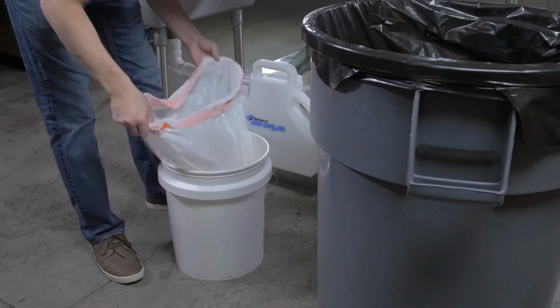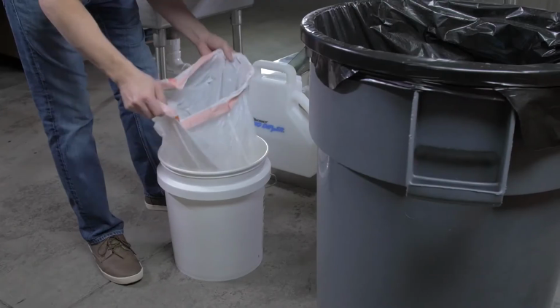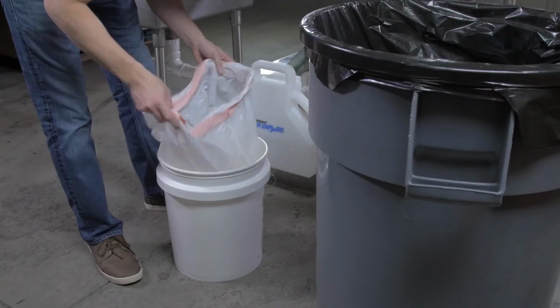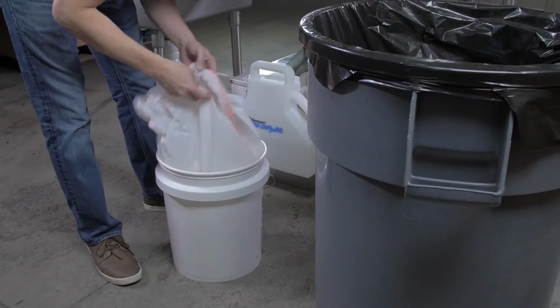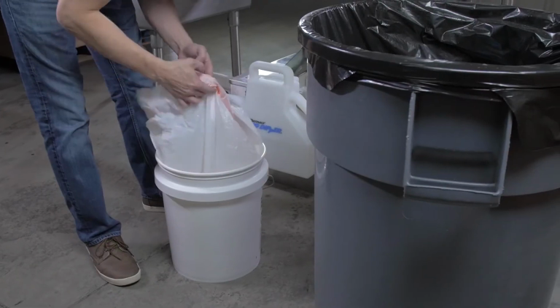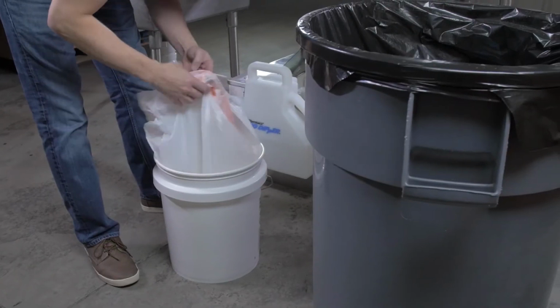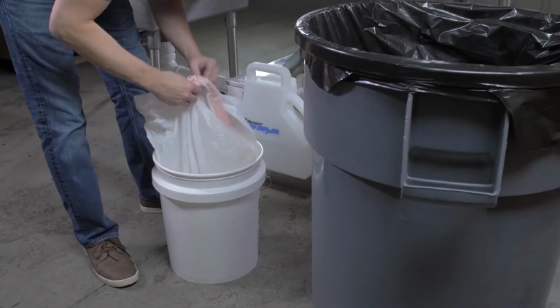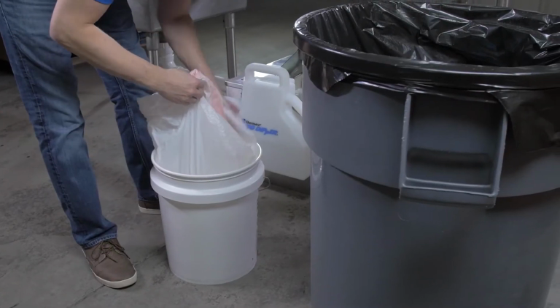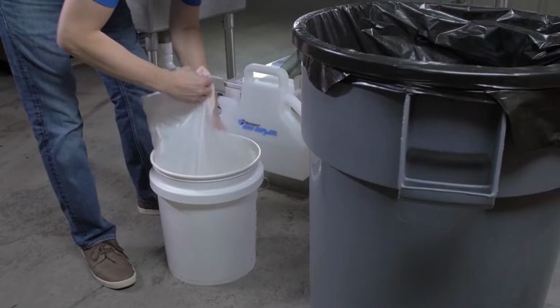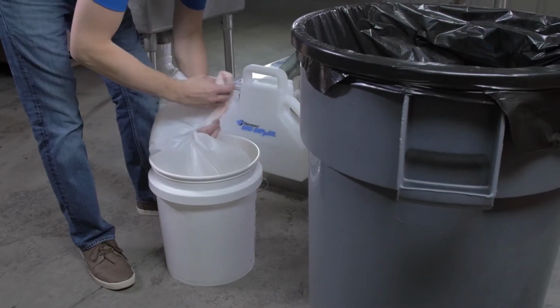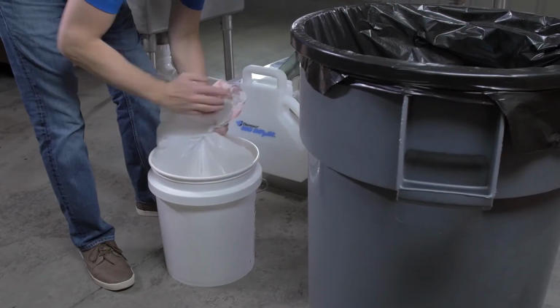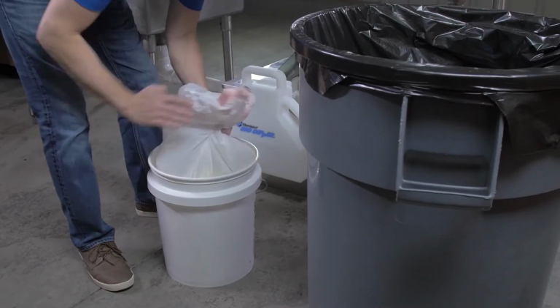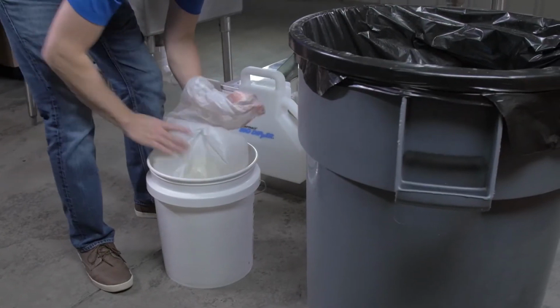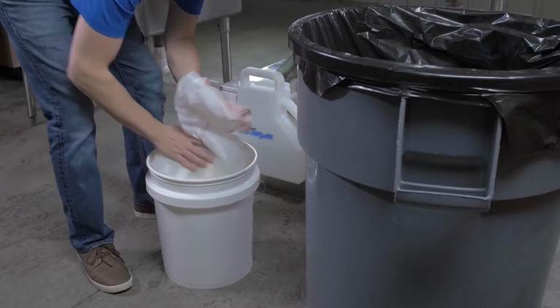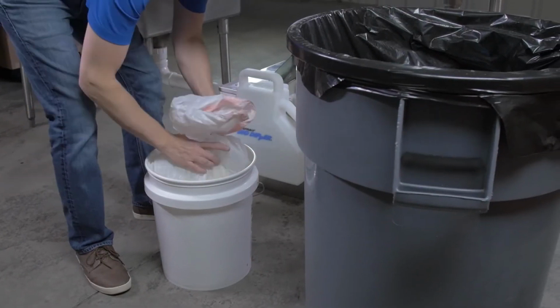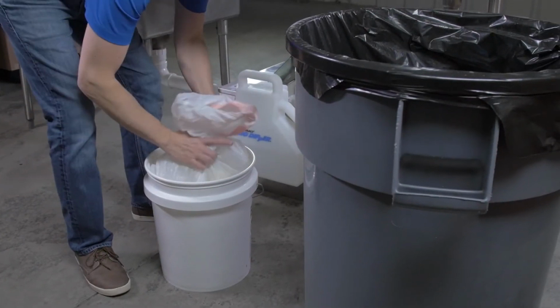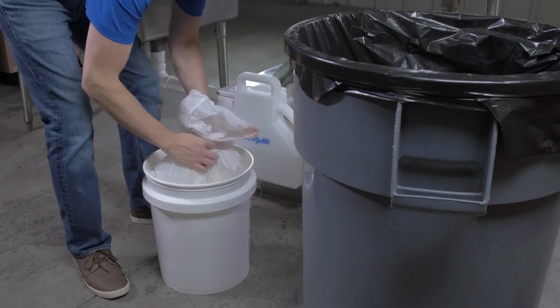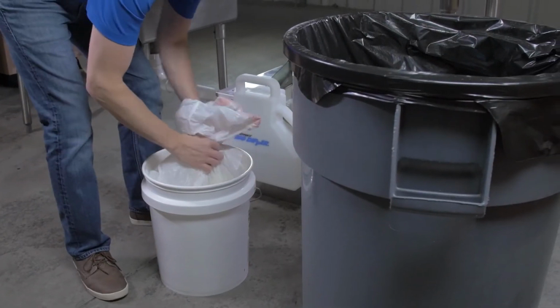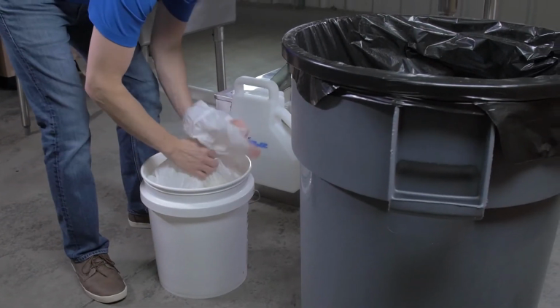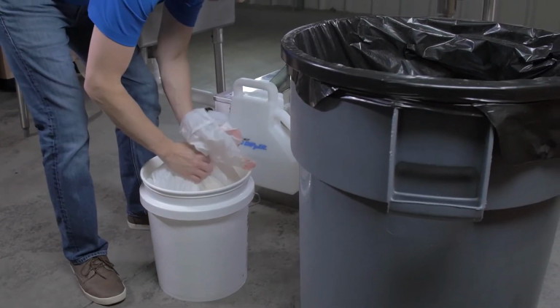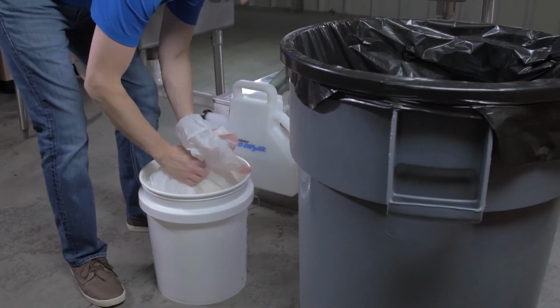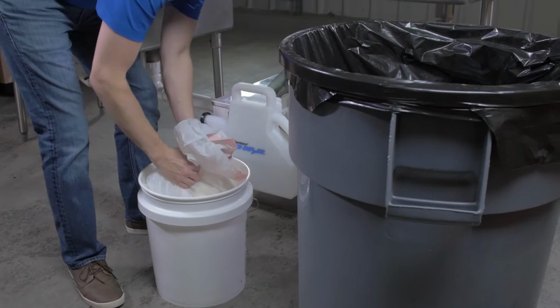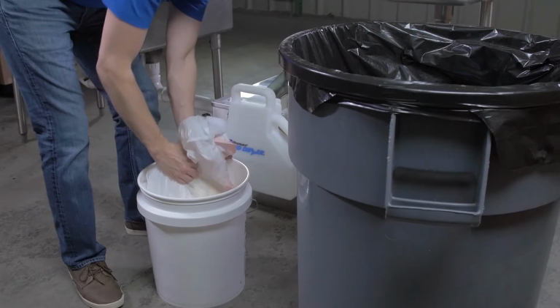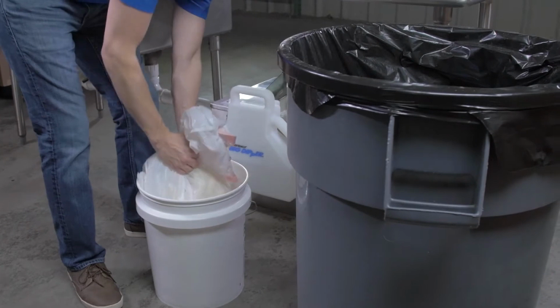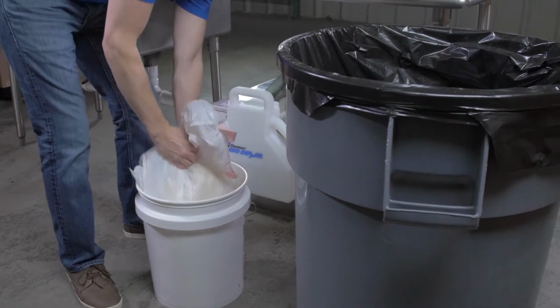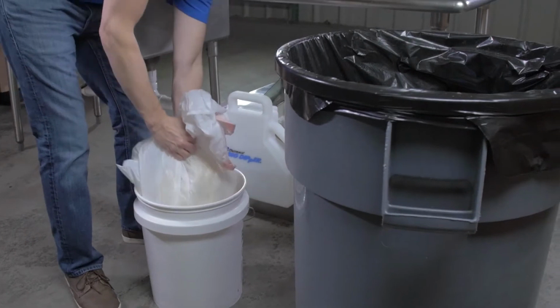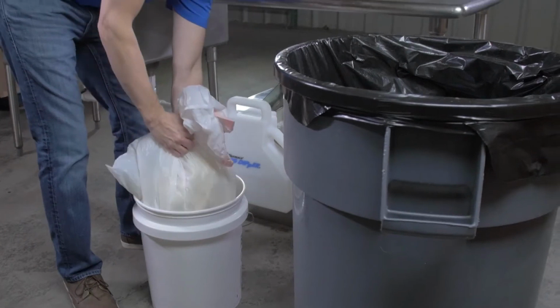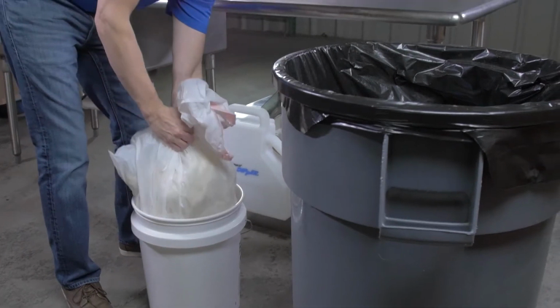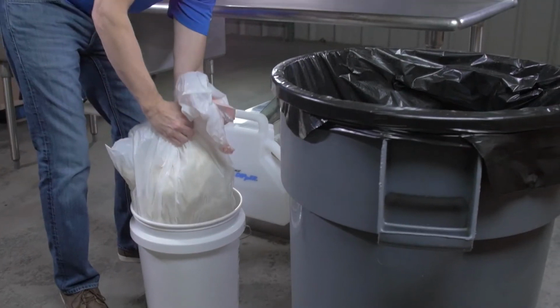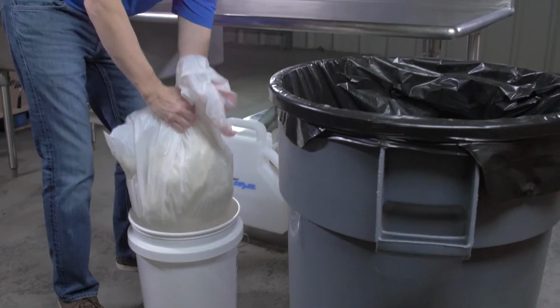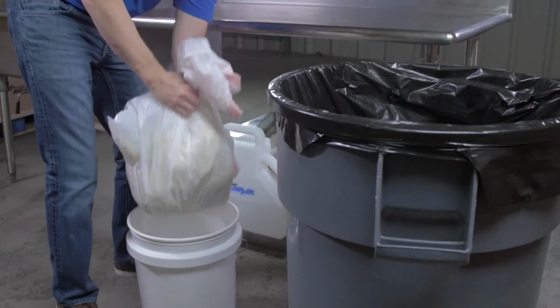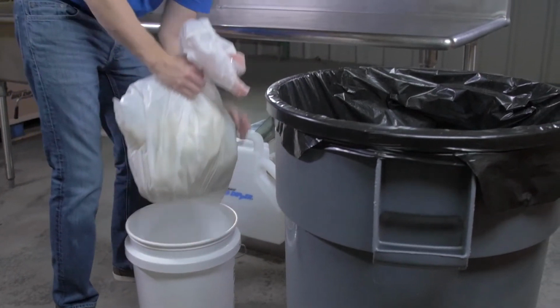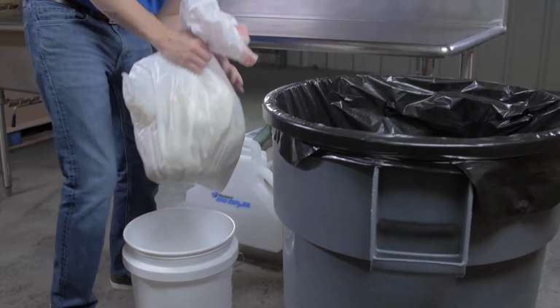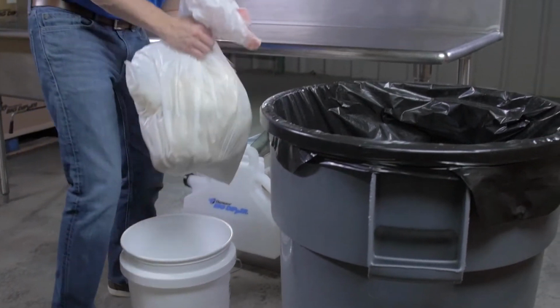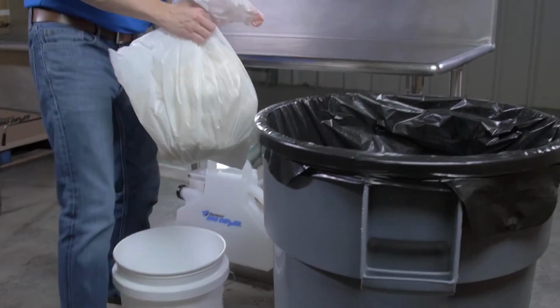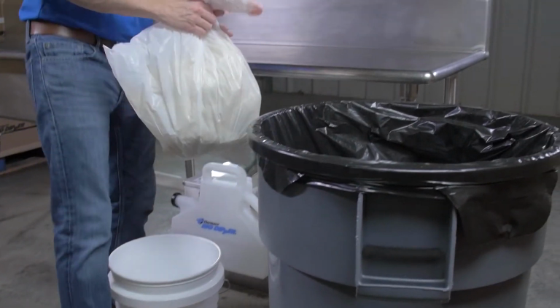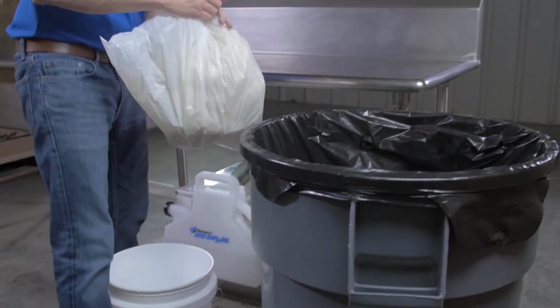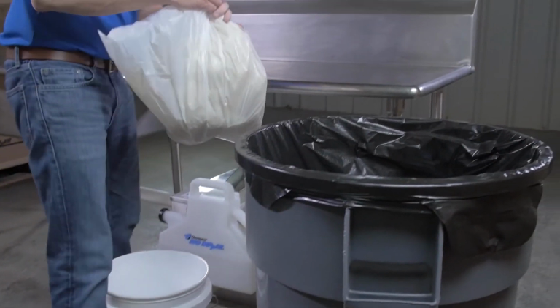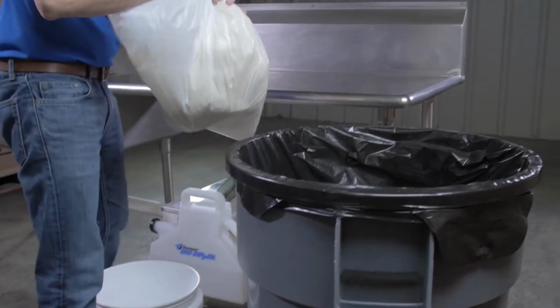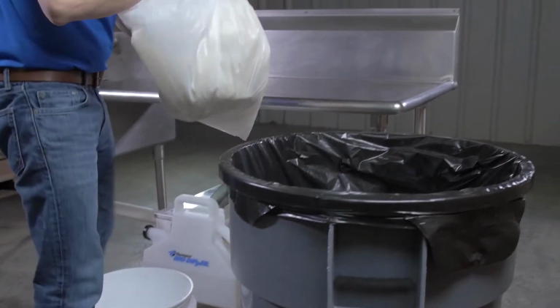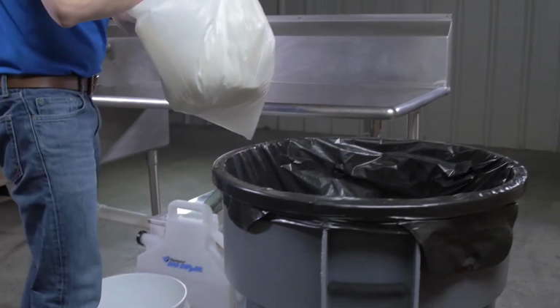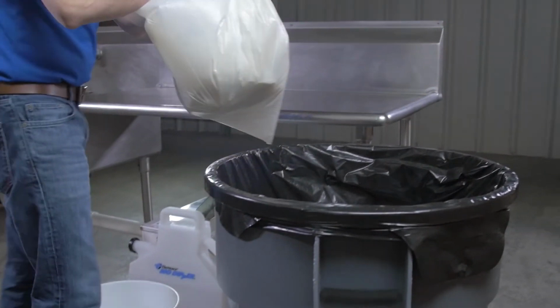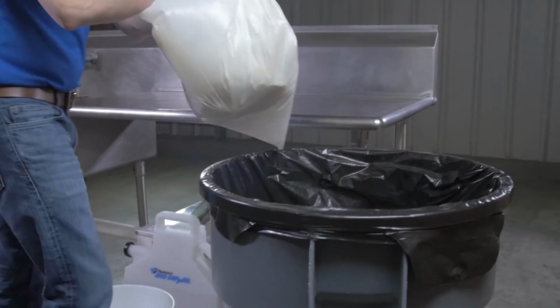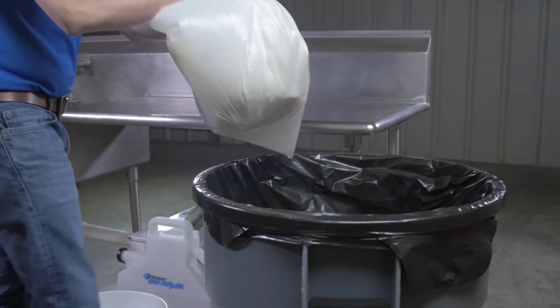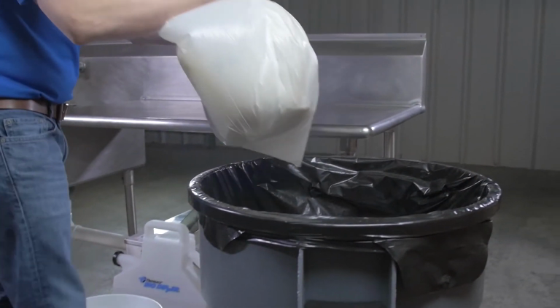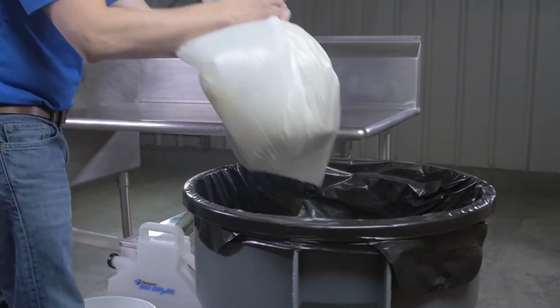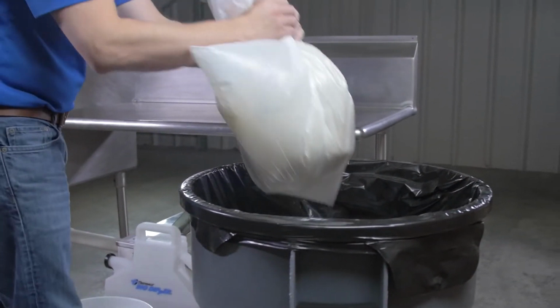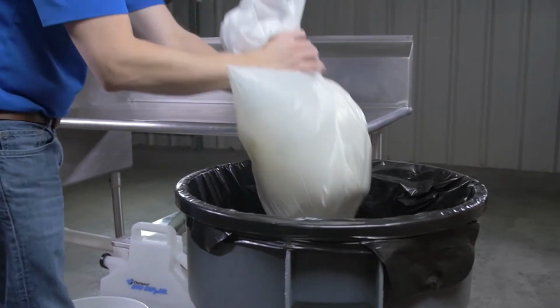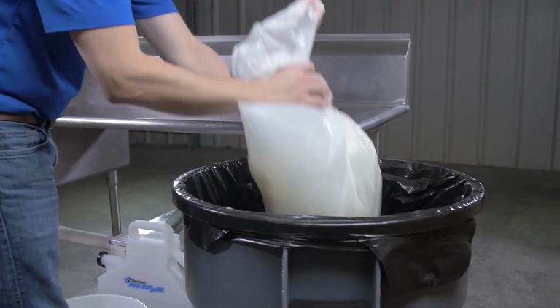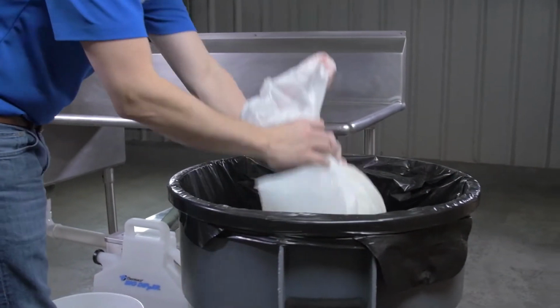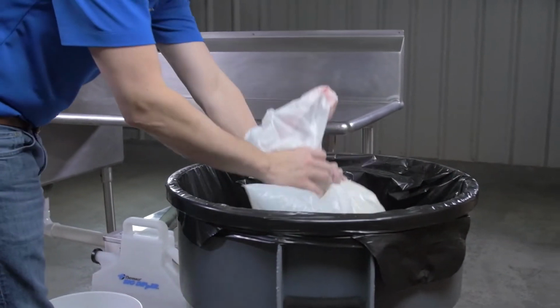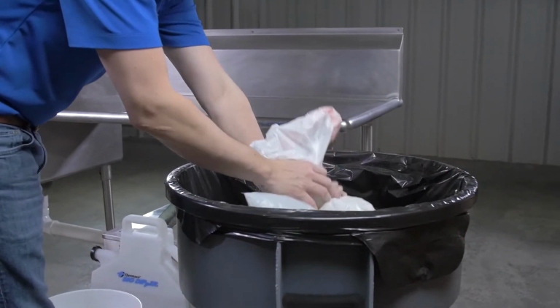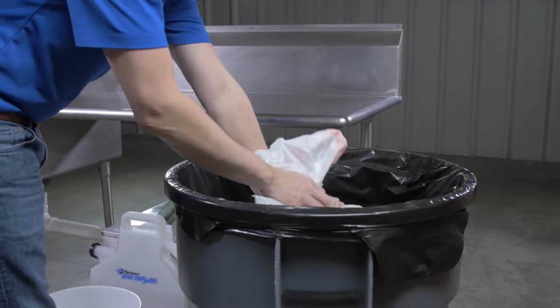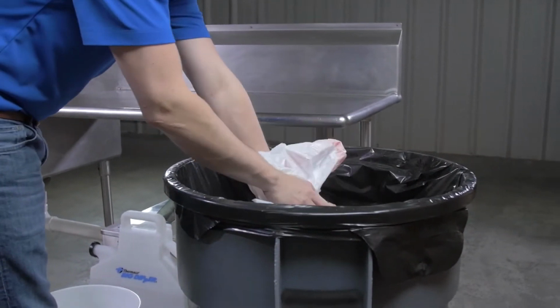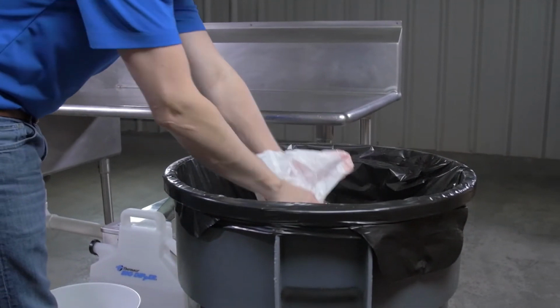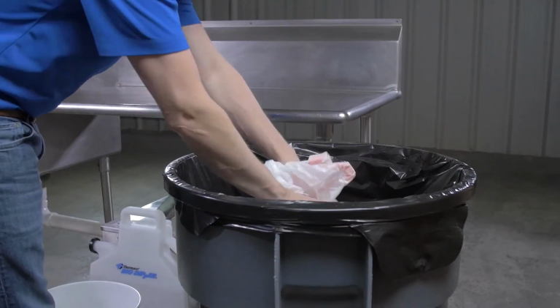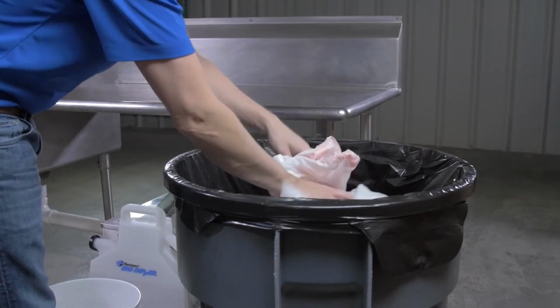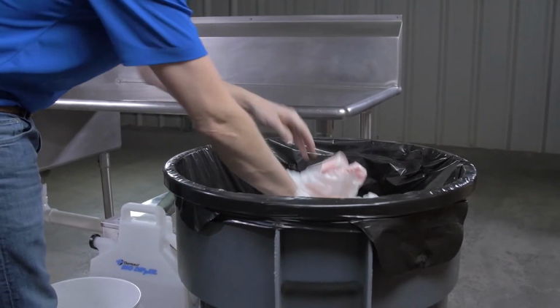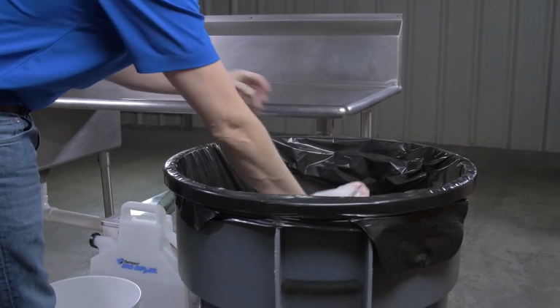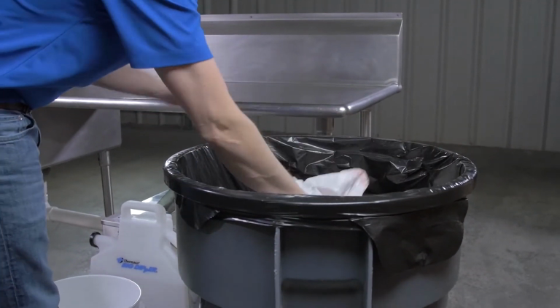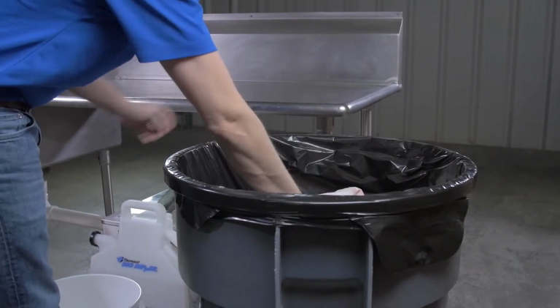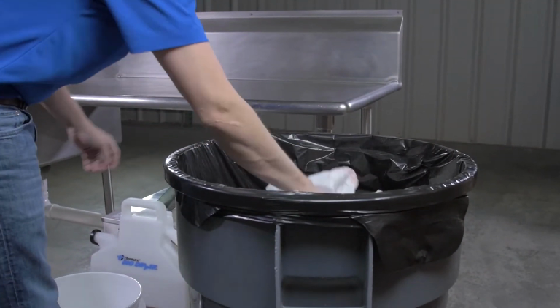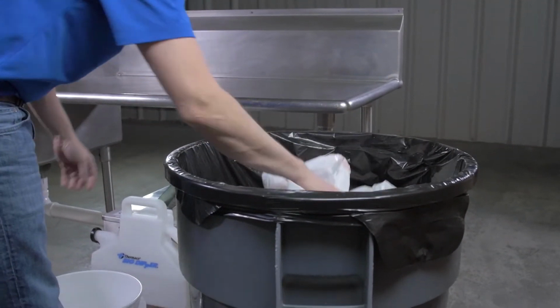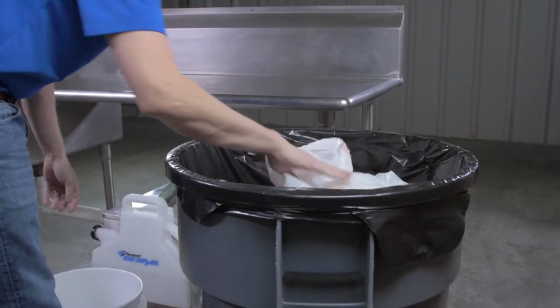Dispose of grease trap contents with heavy-duty trash bags in an approved trash receptacle, or by other municipally approved method.